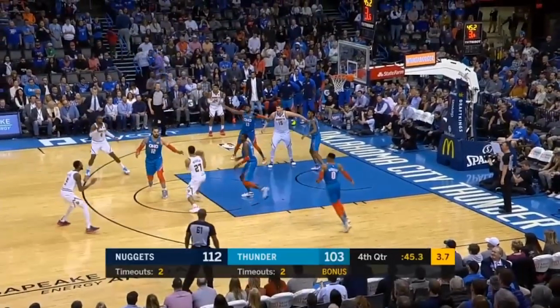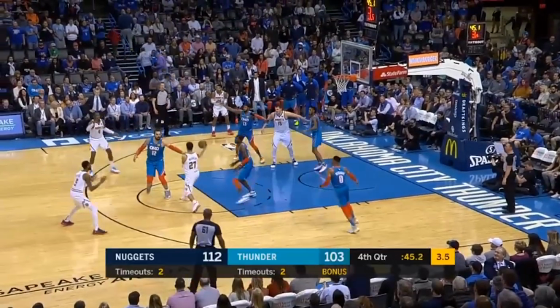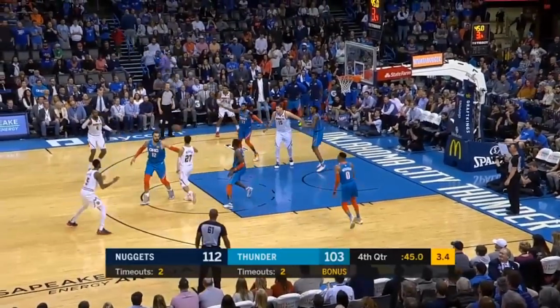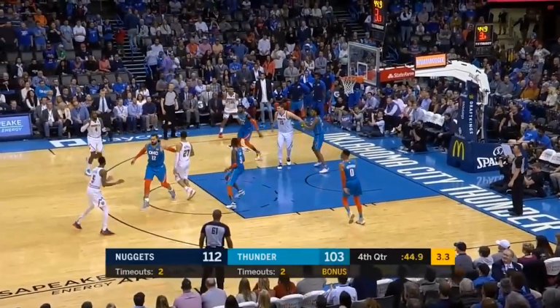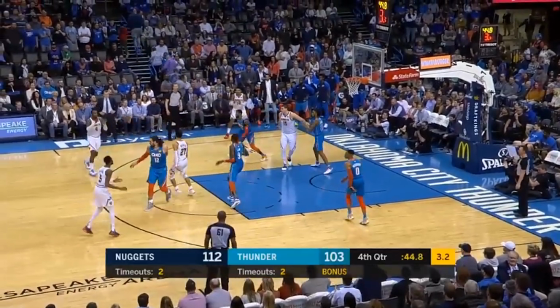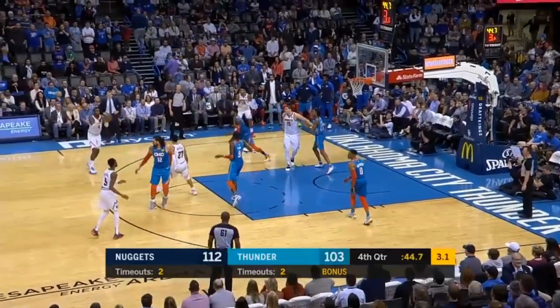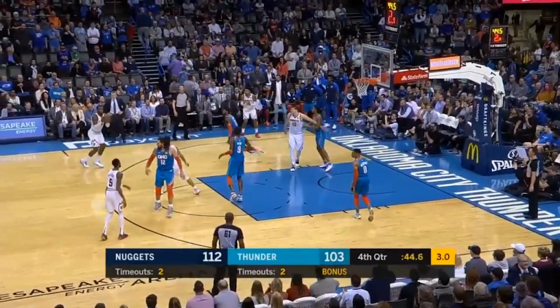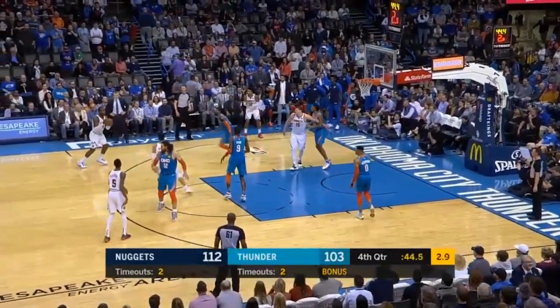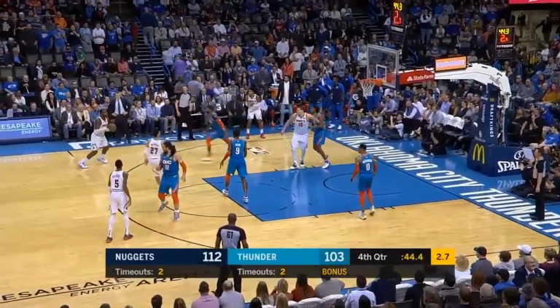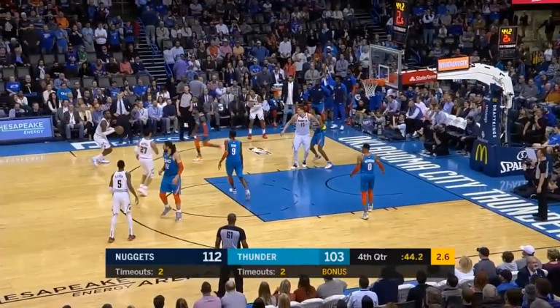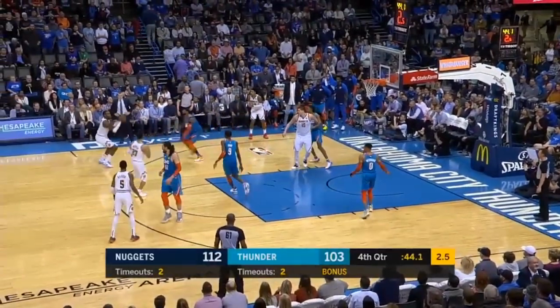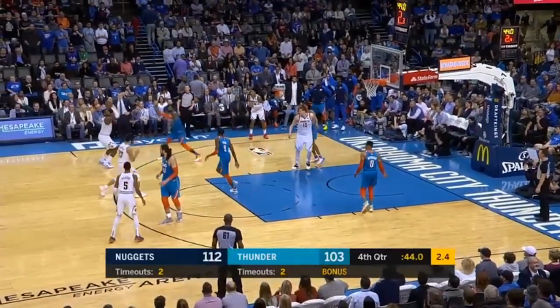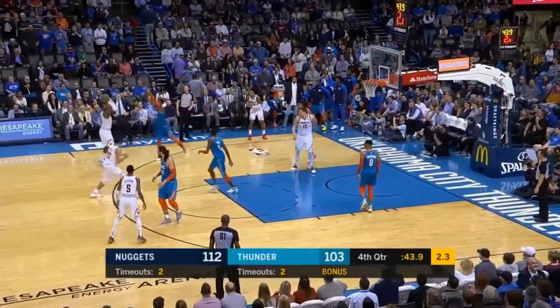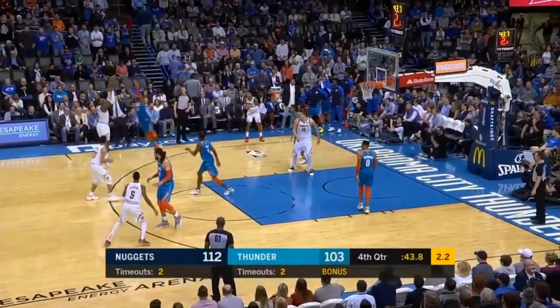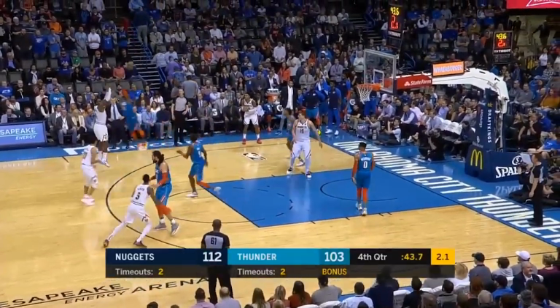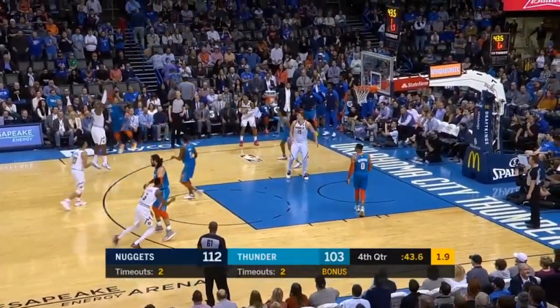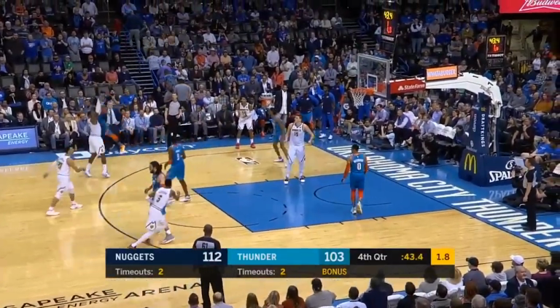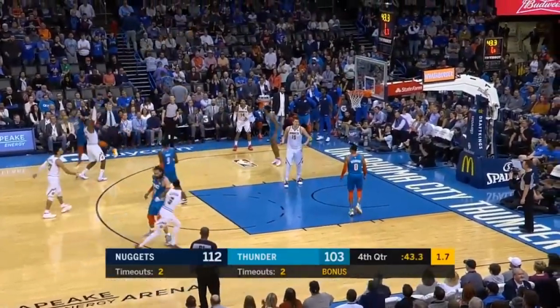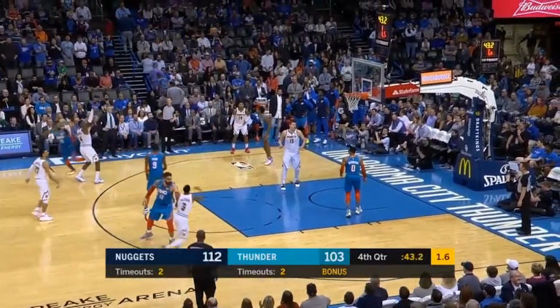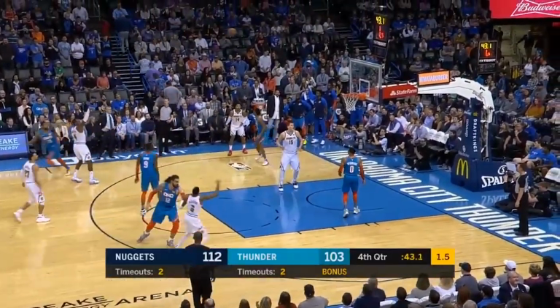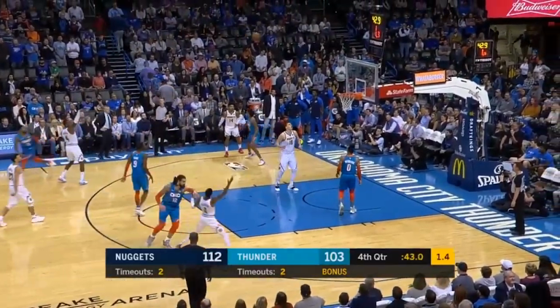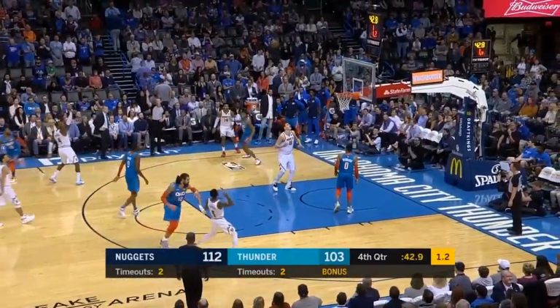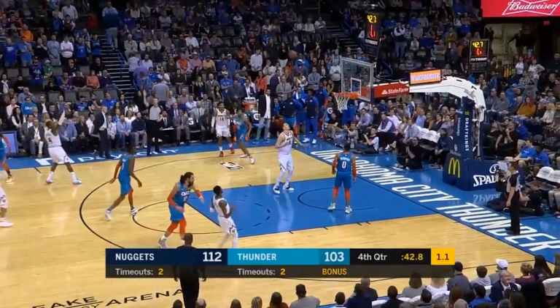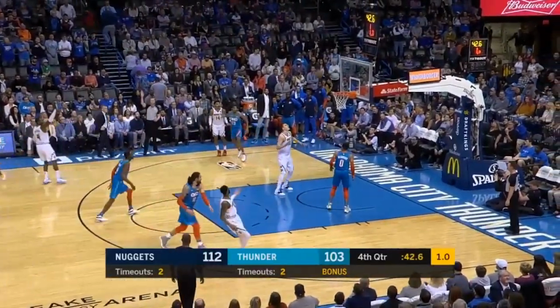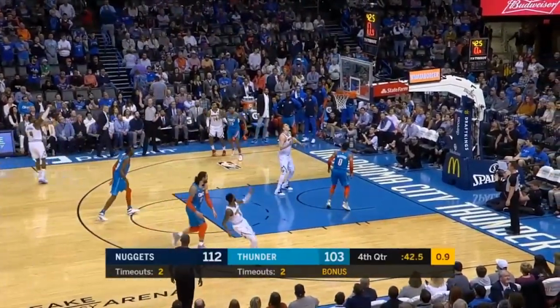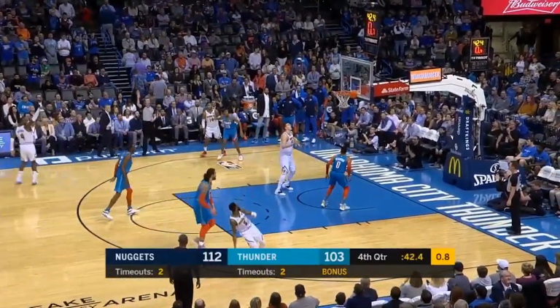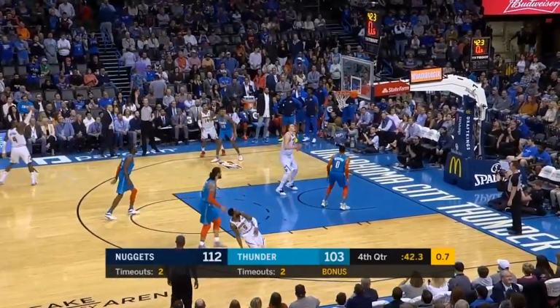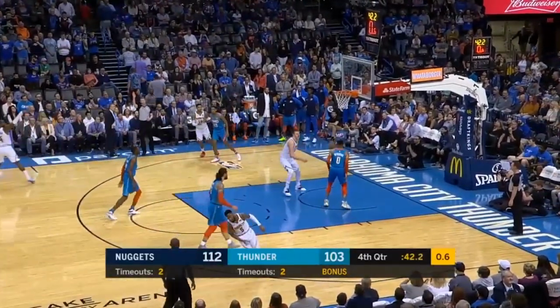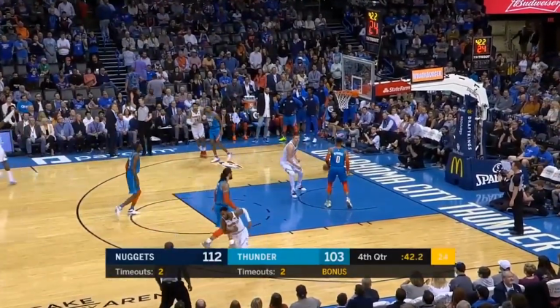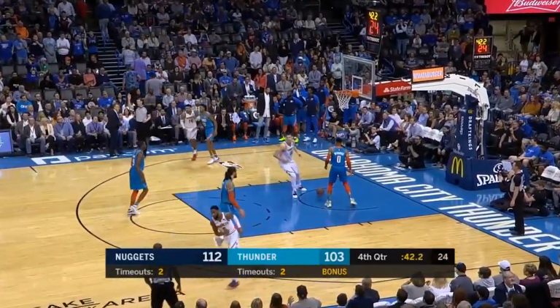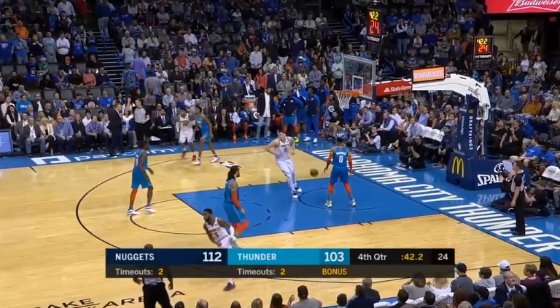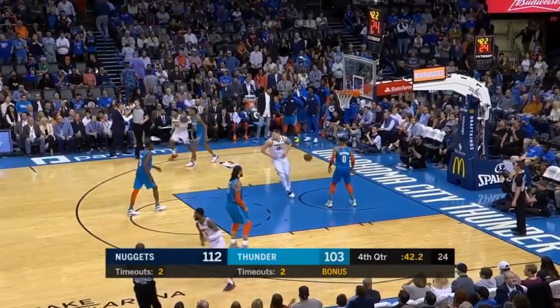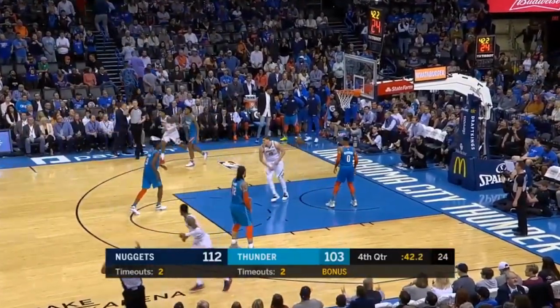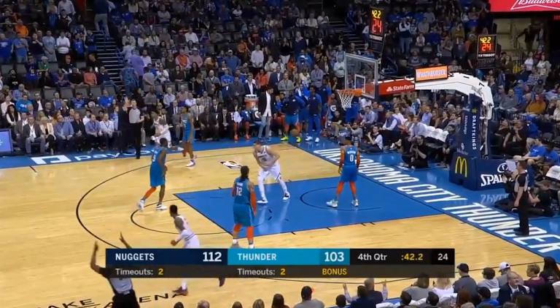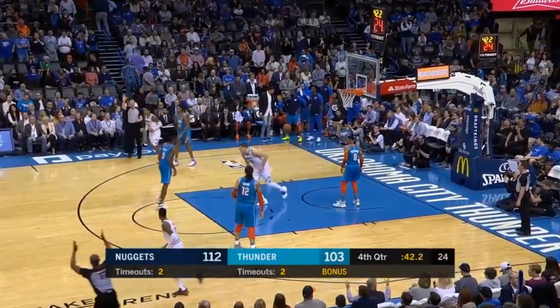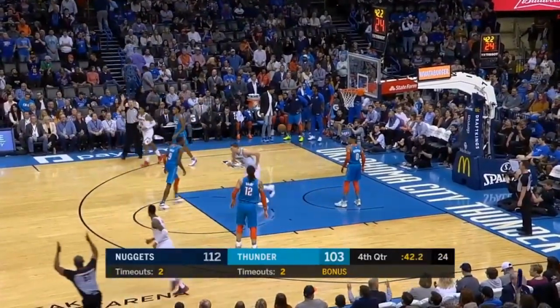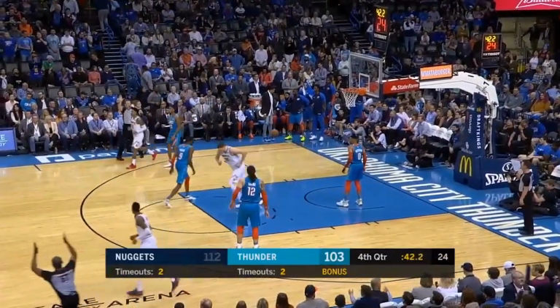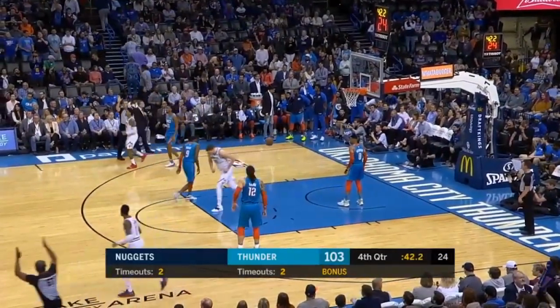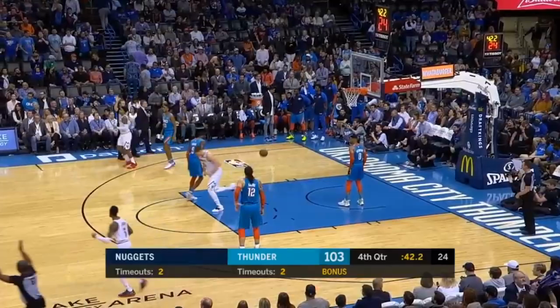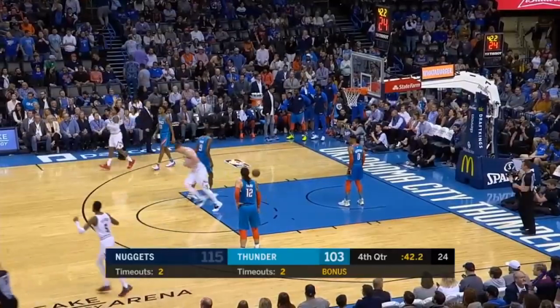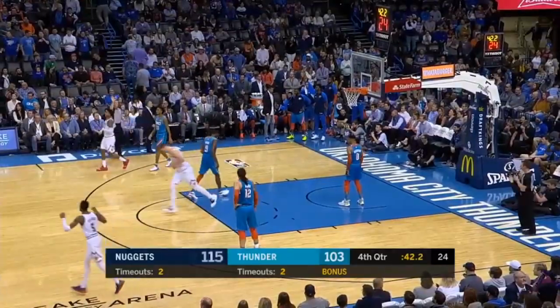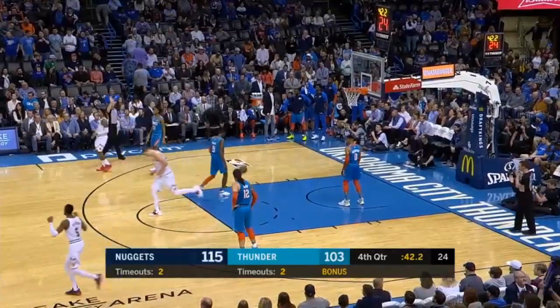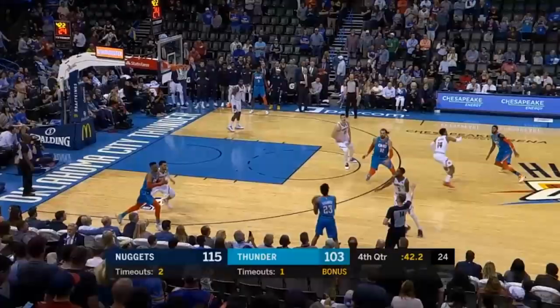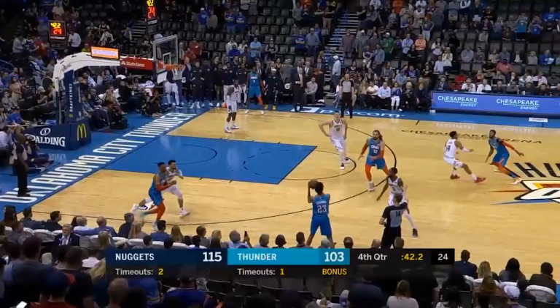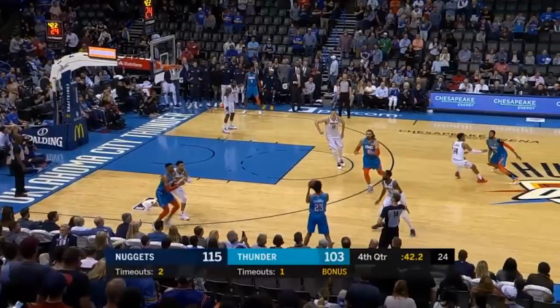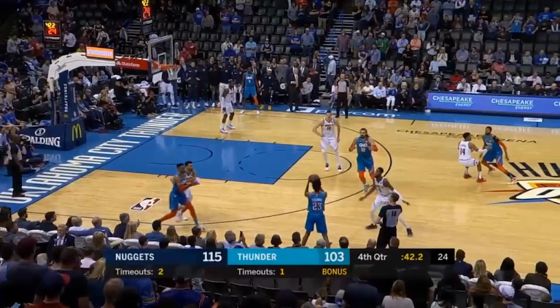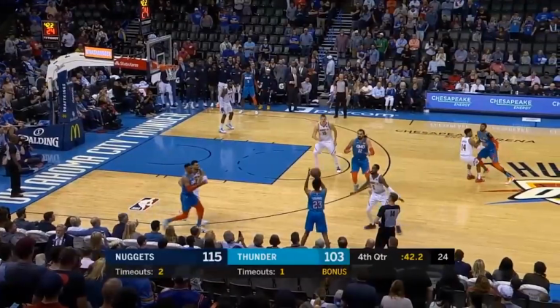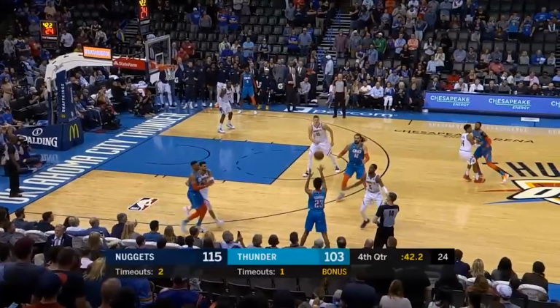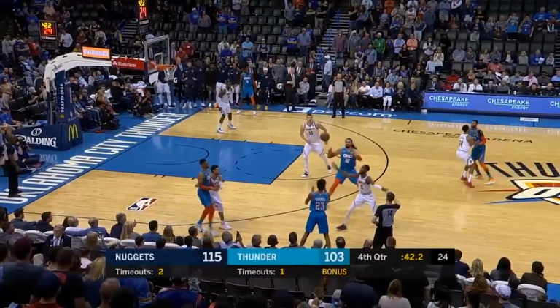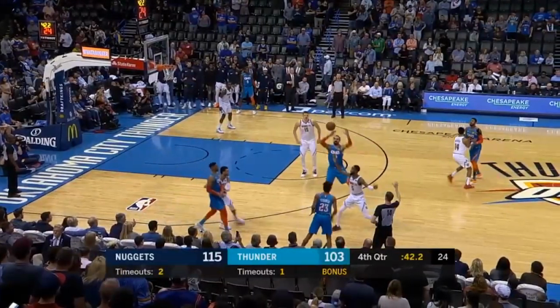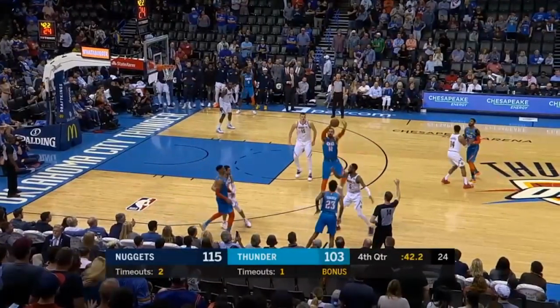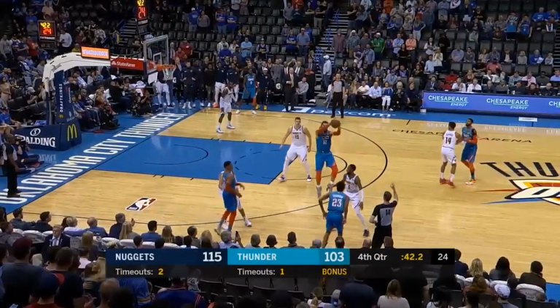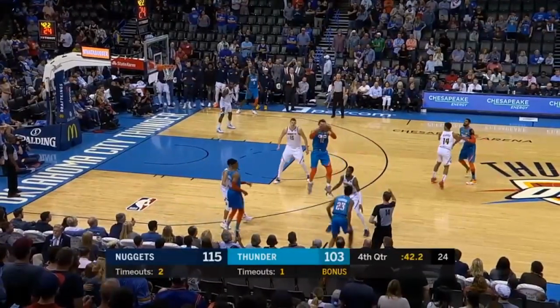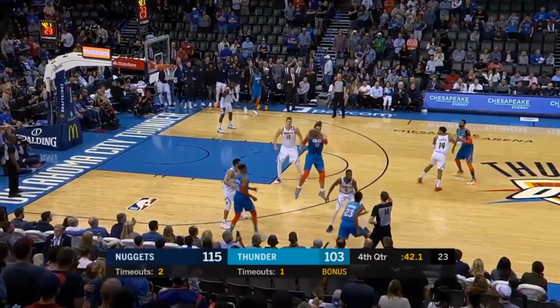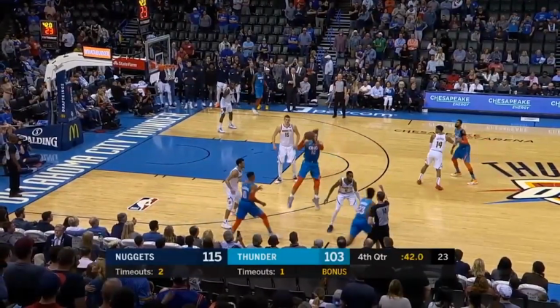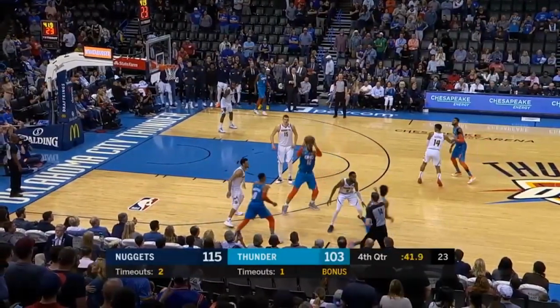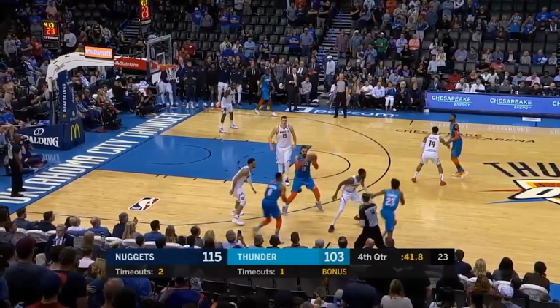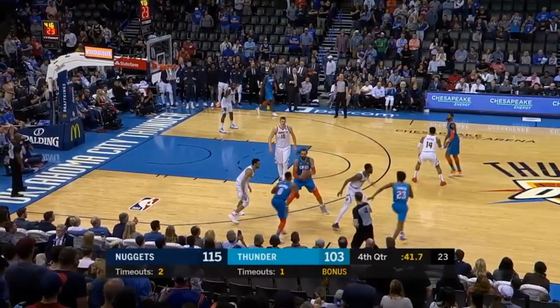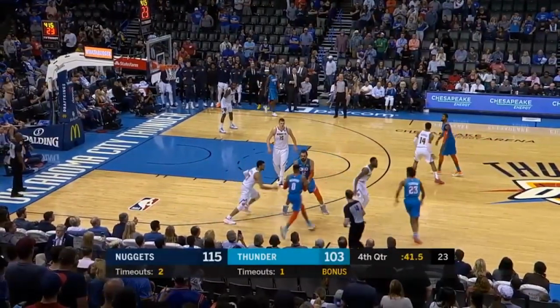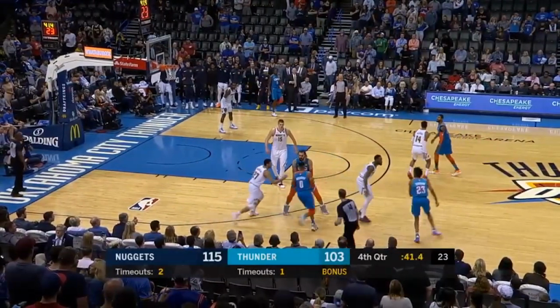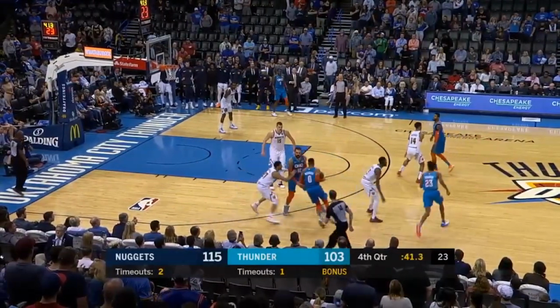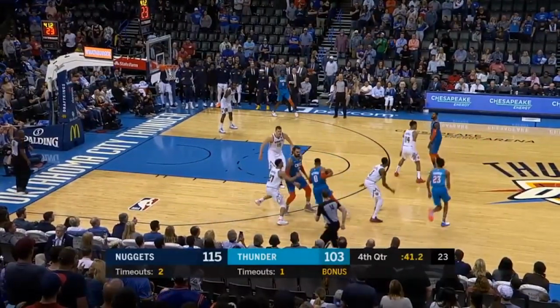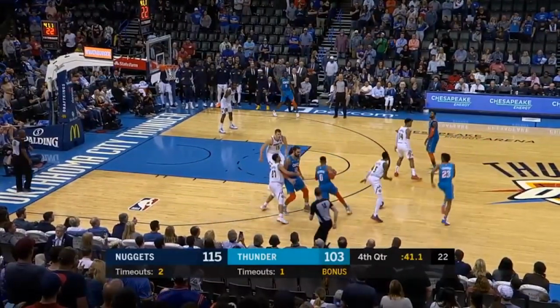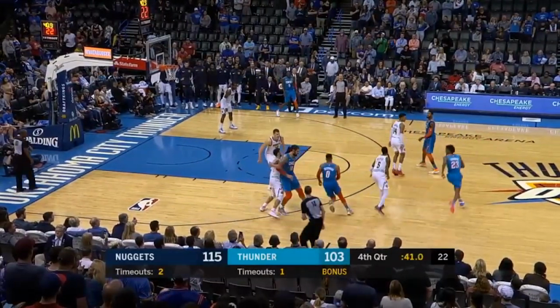Murray trying to run it out — someone's gonna have to shoot it for the Nuggets. It's bill set, and Denver's offense.